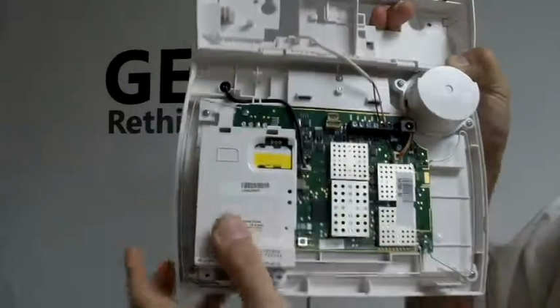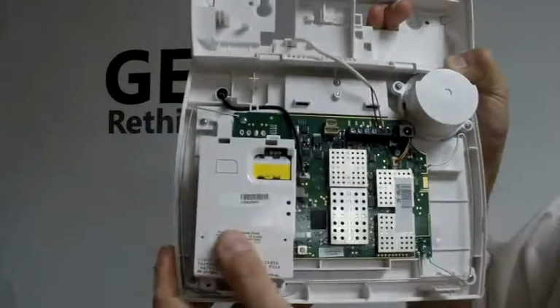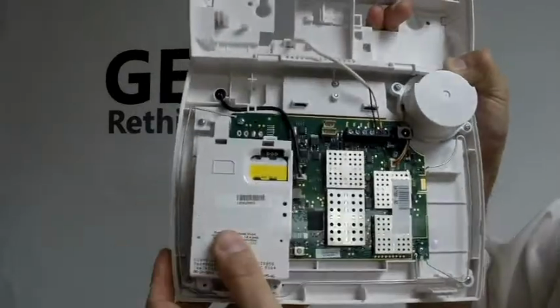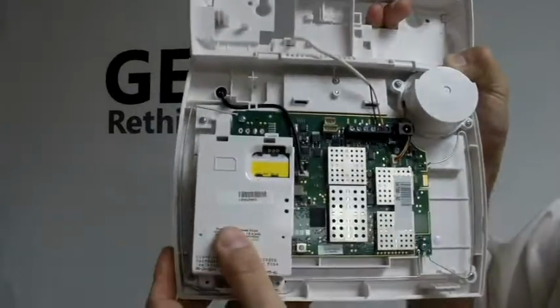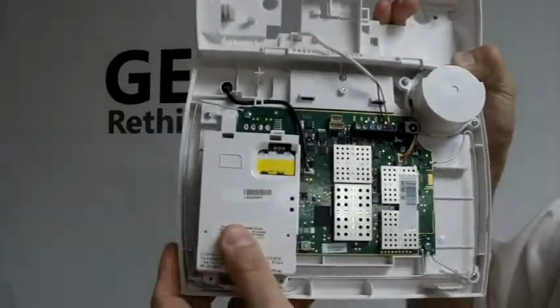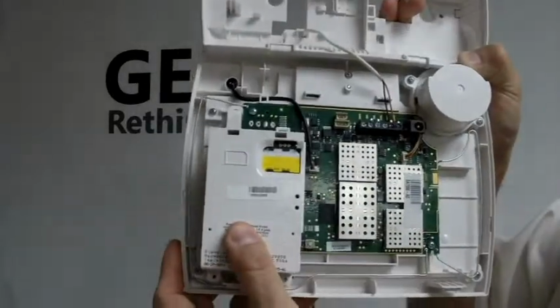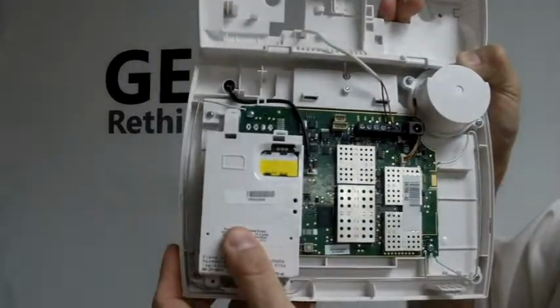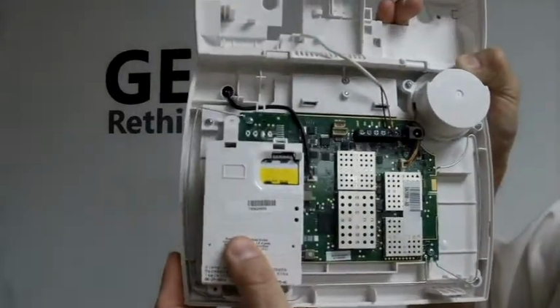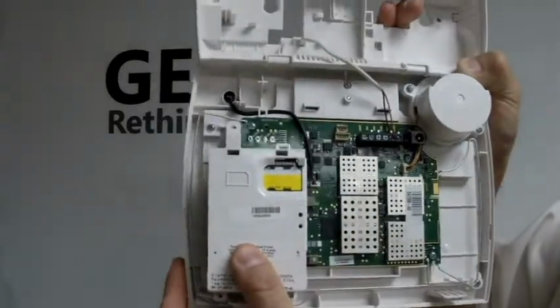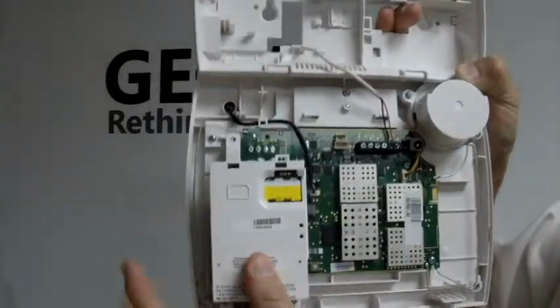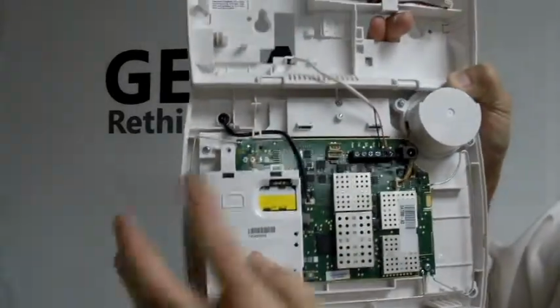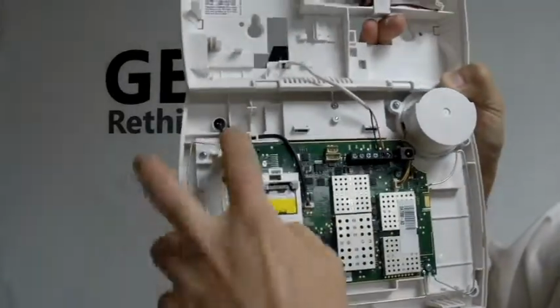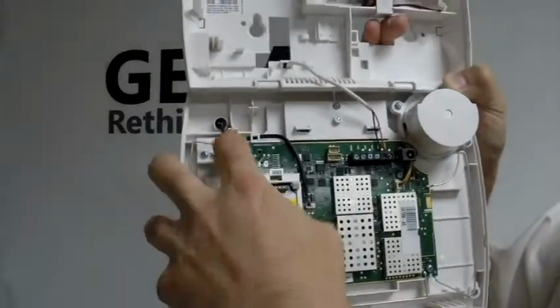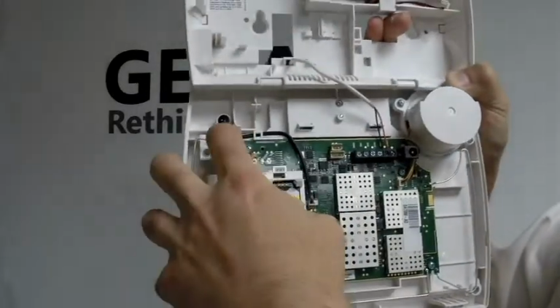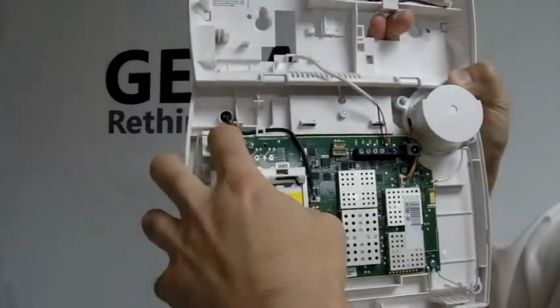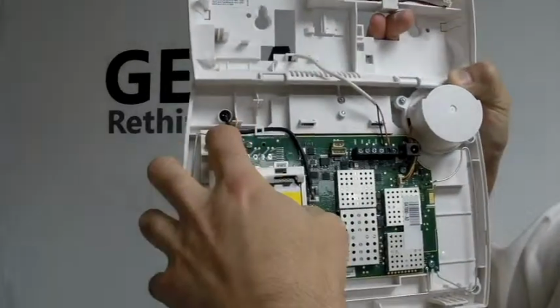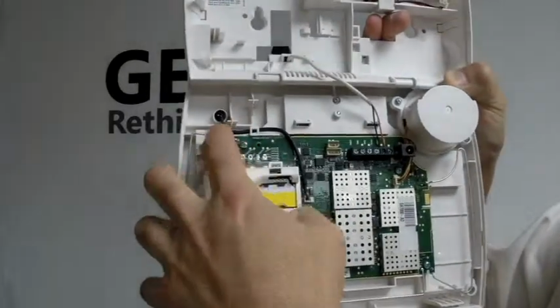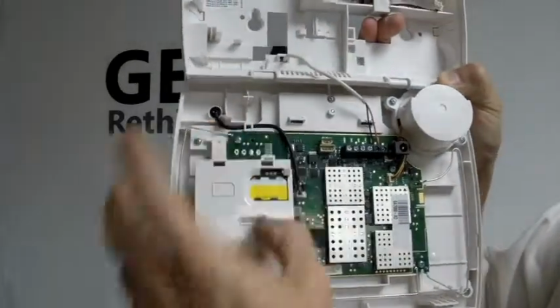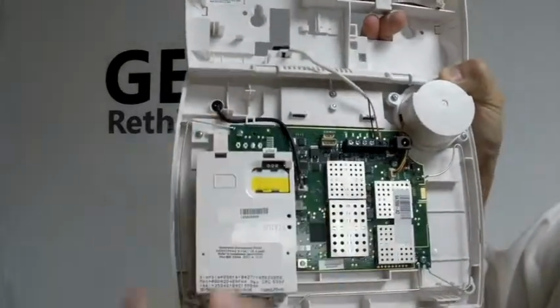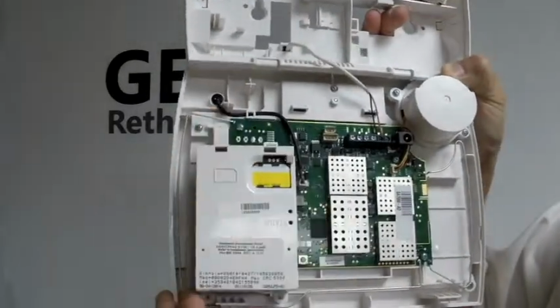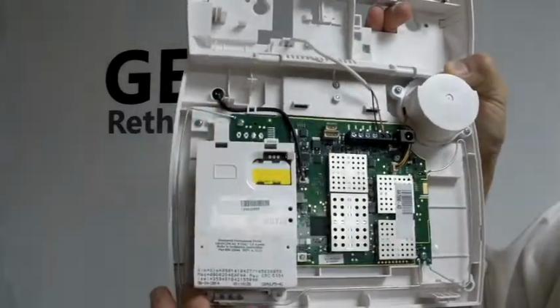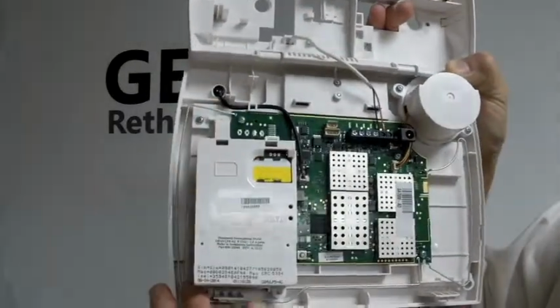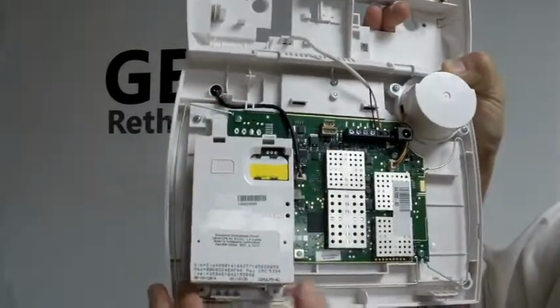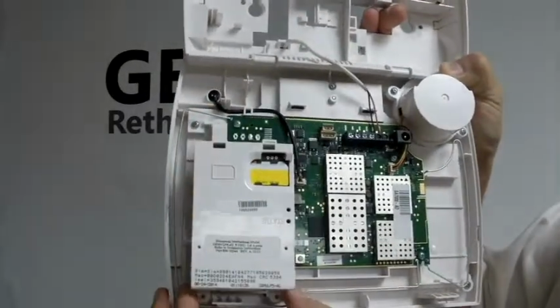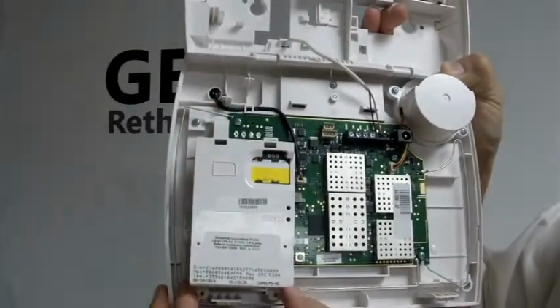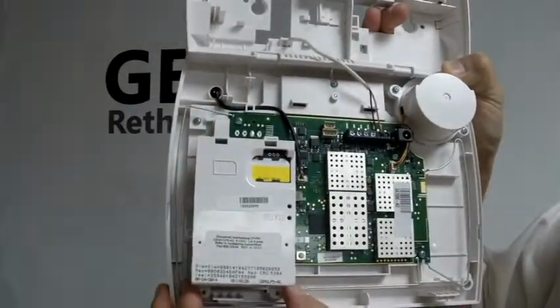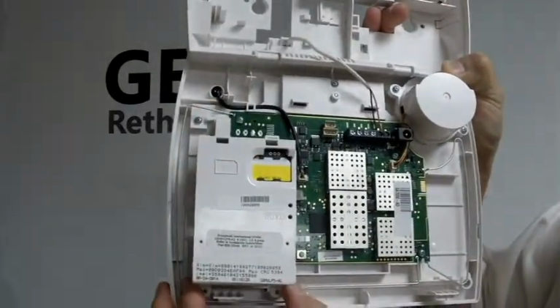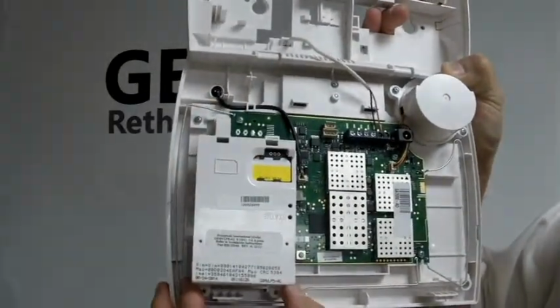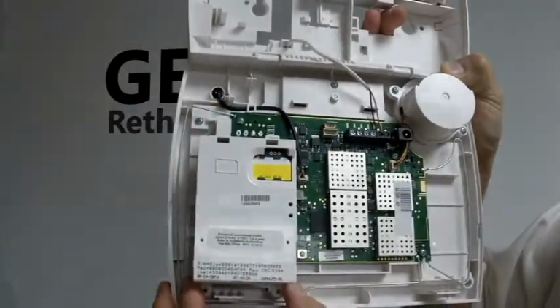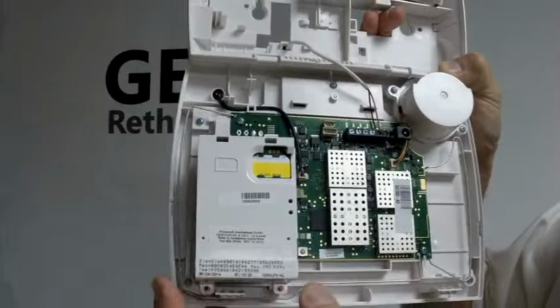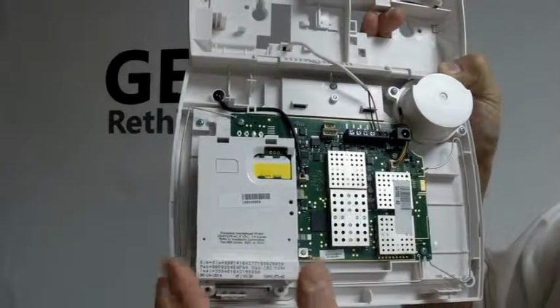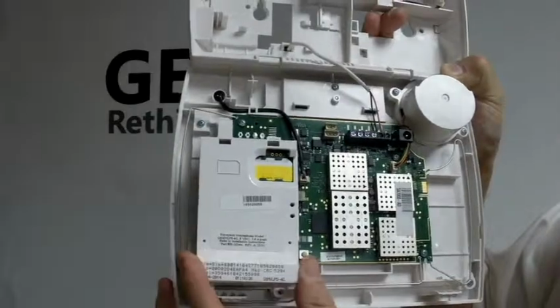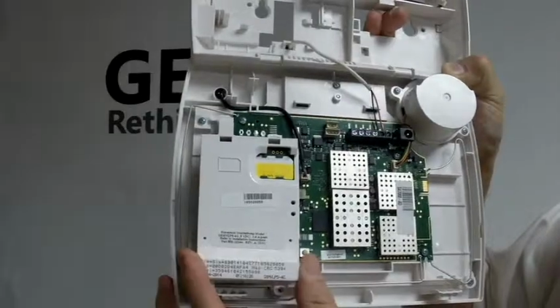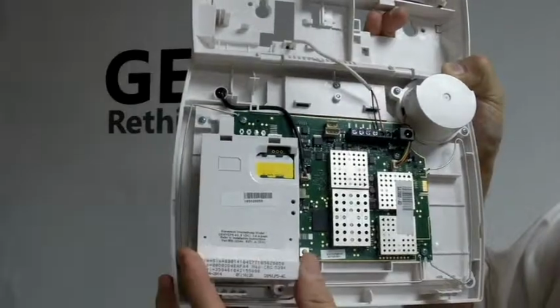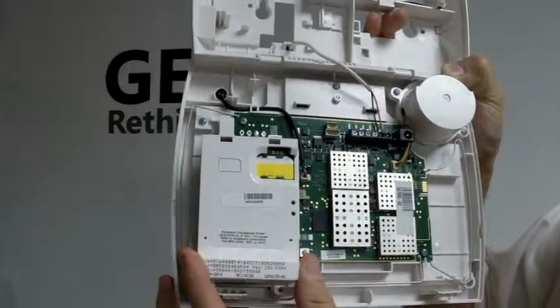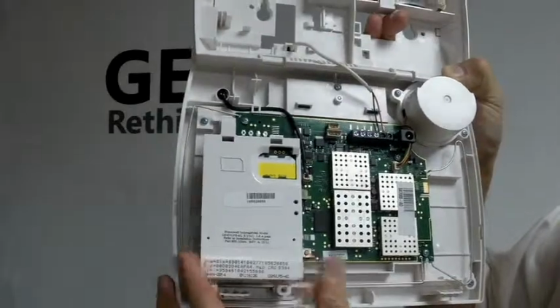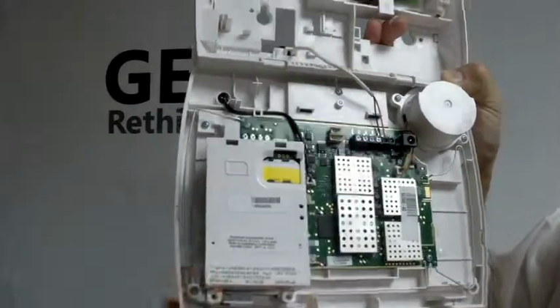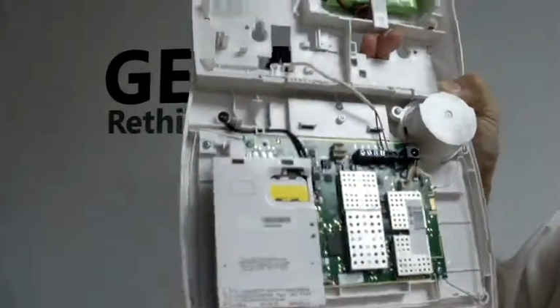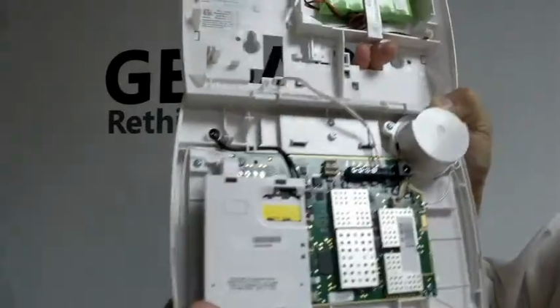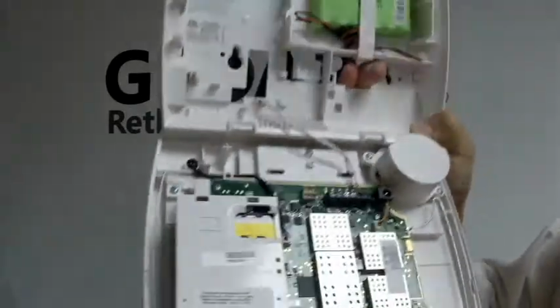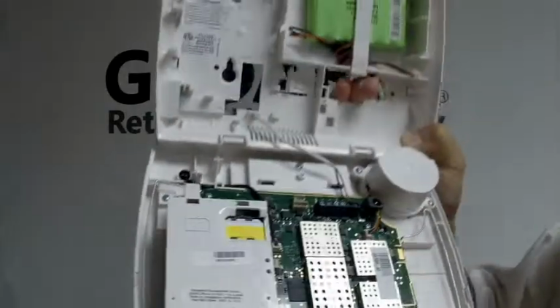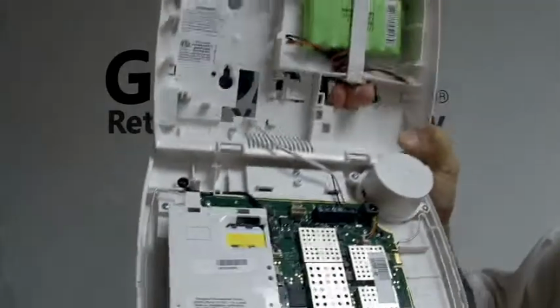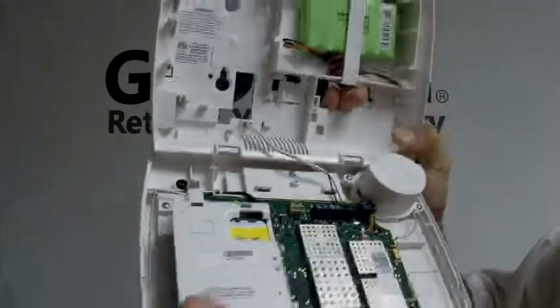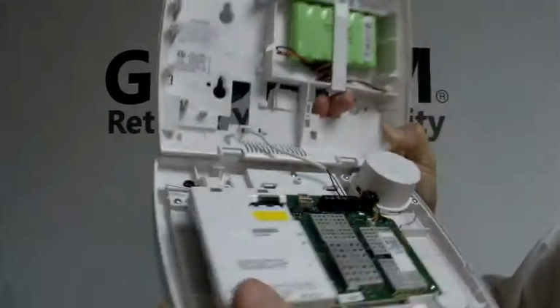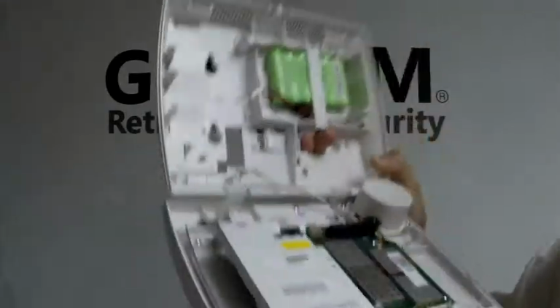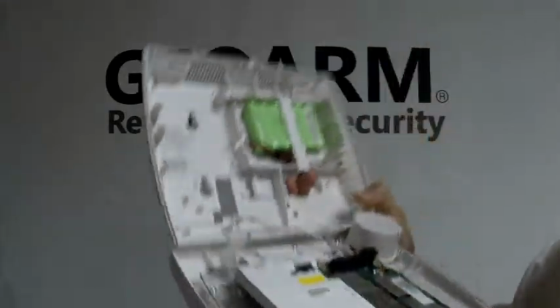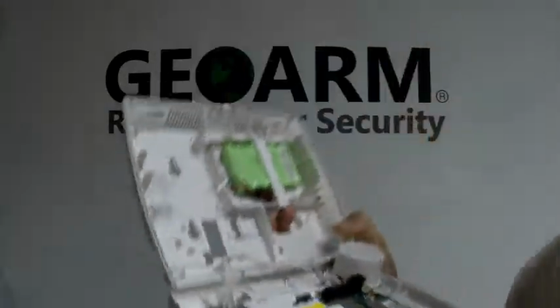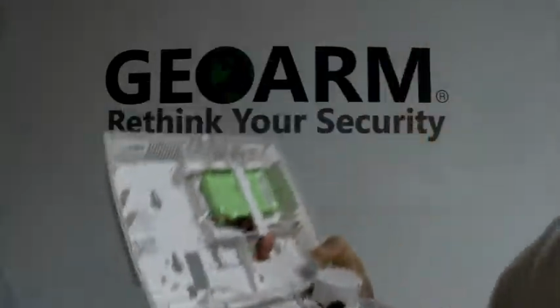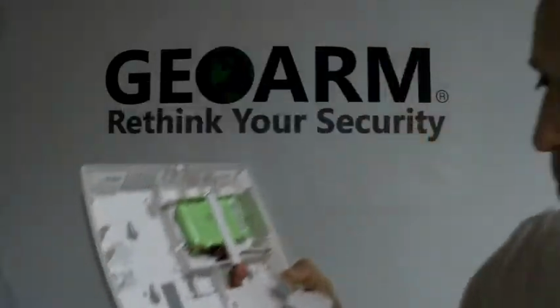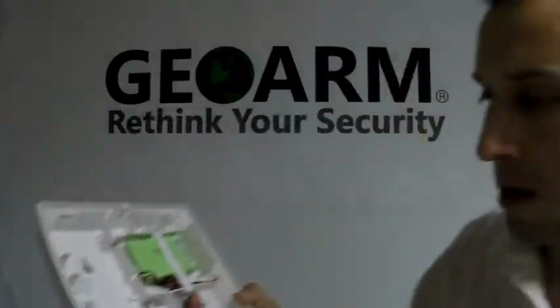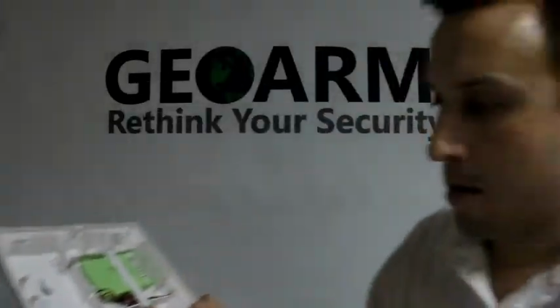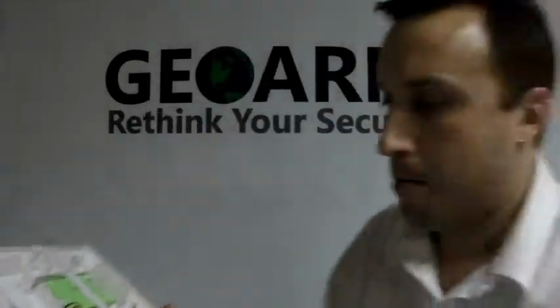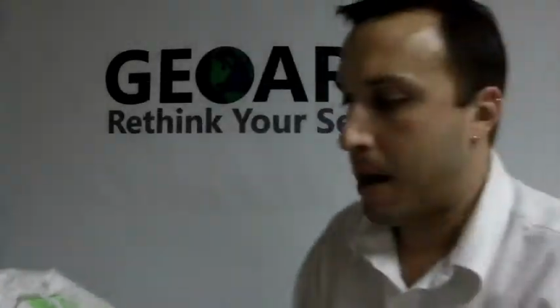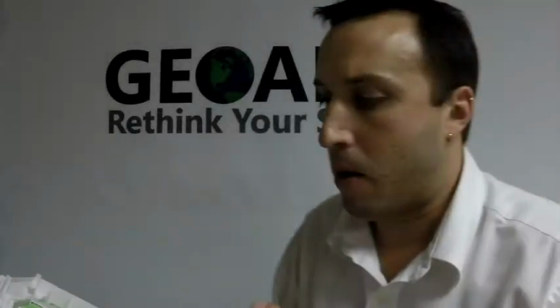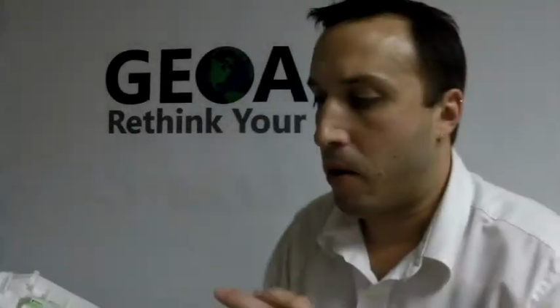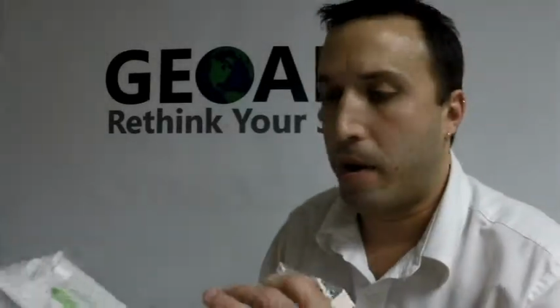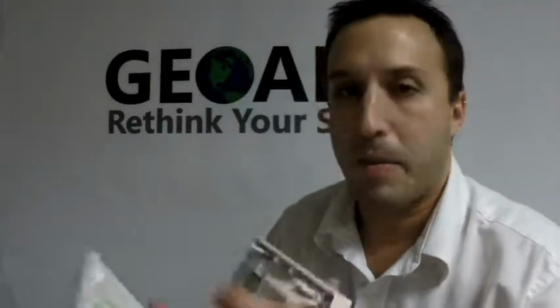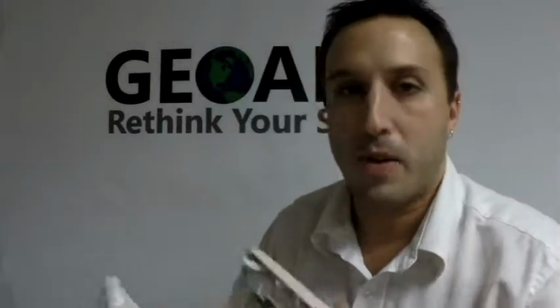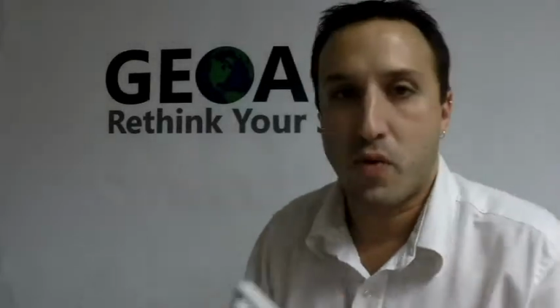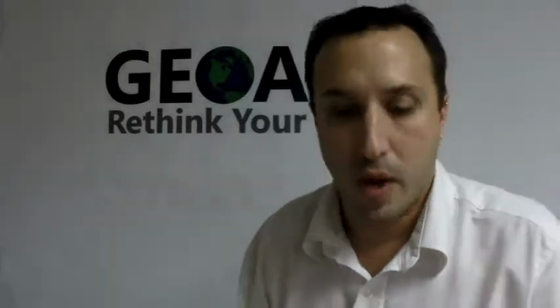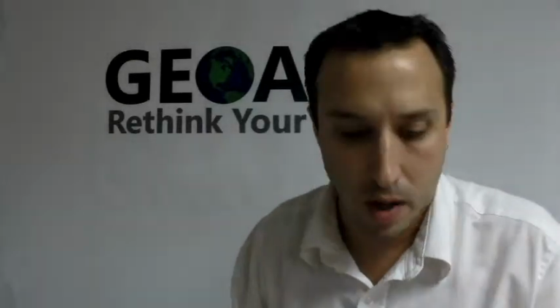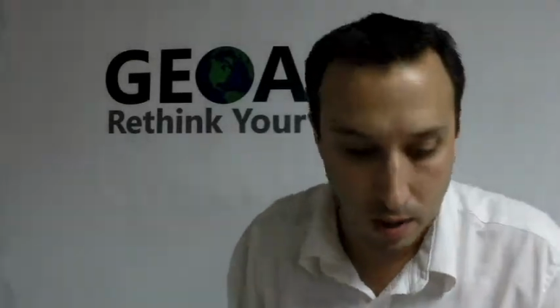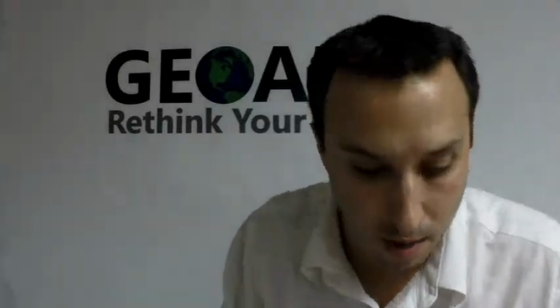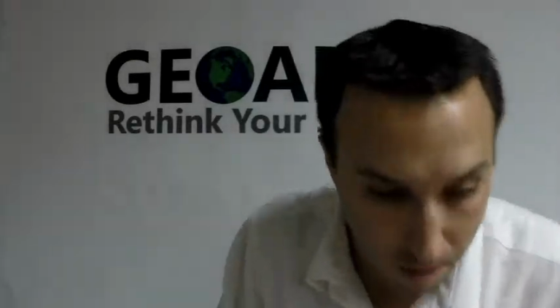Once it's in place, you screw down one, two, three, and that's it. Close it up, power it up, and it's ready to go.